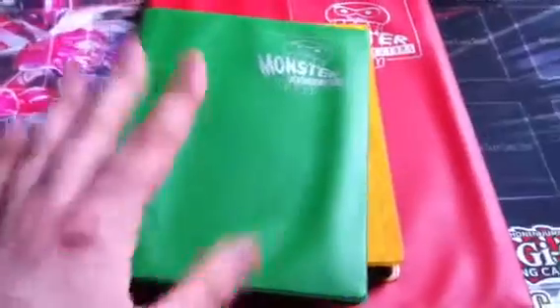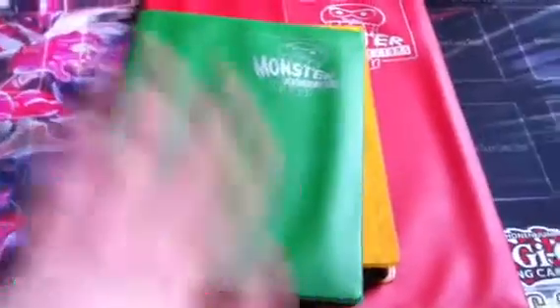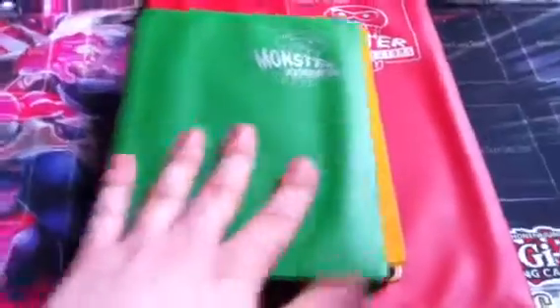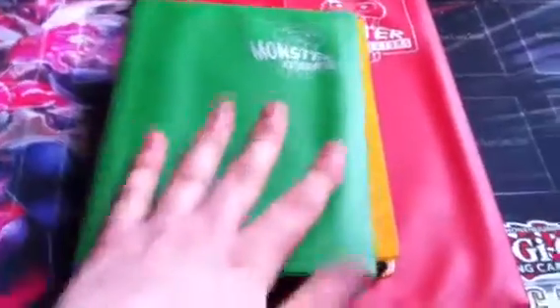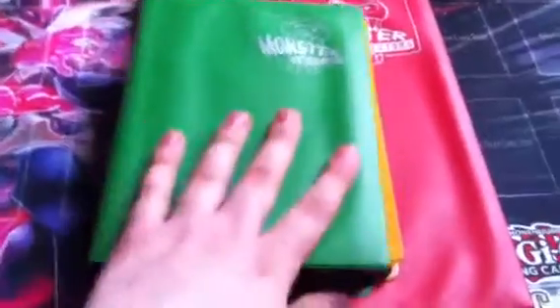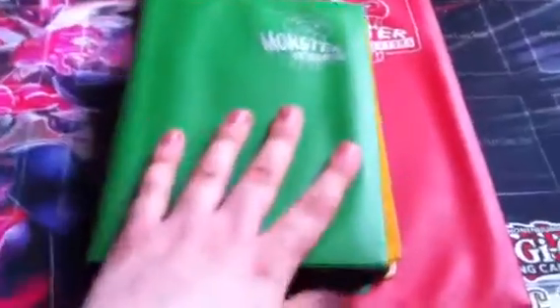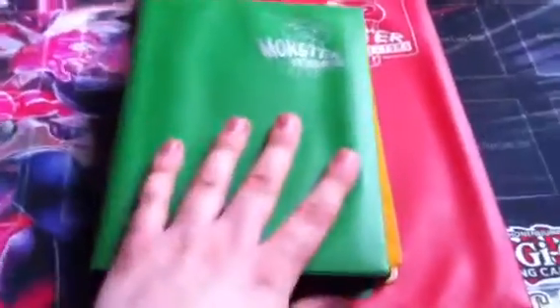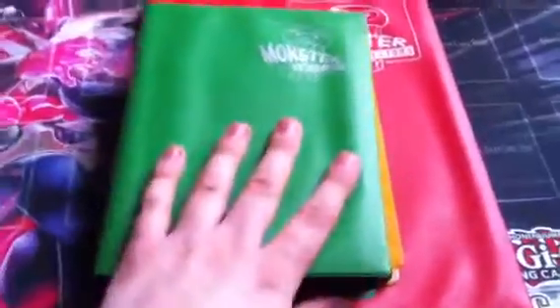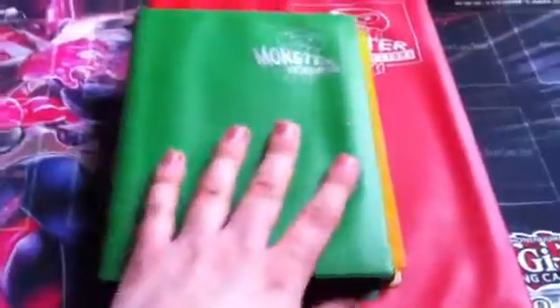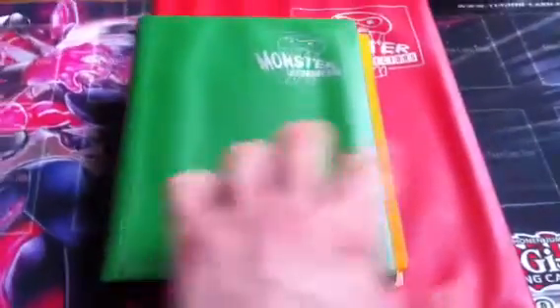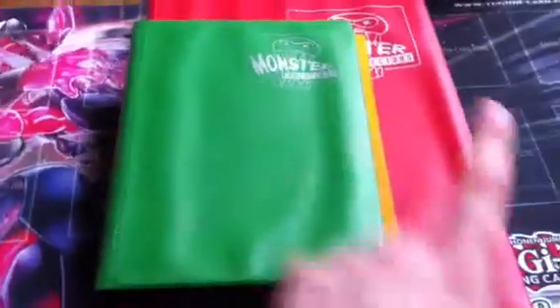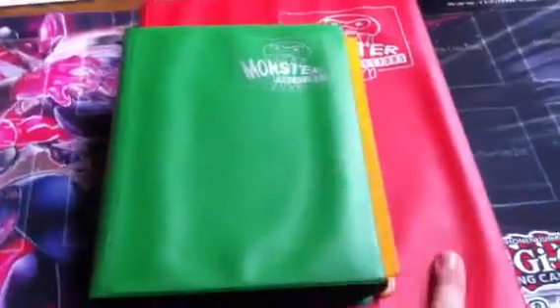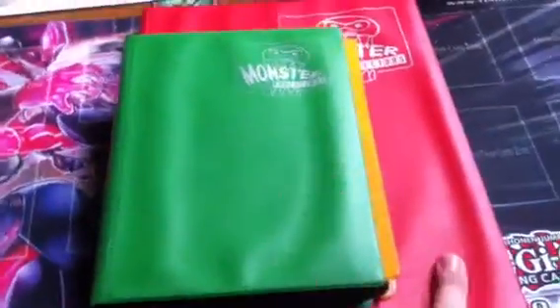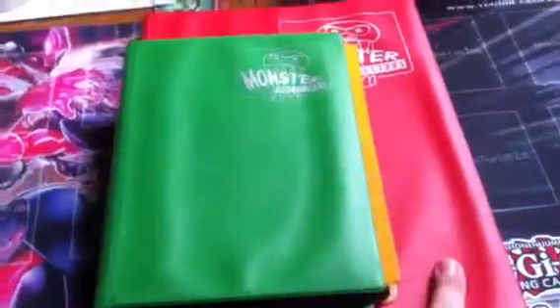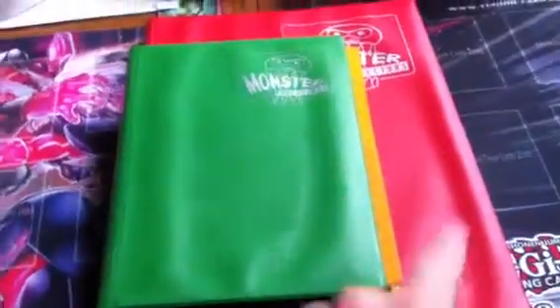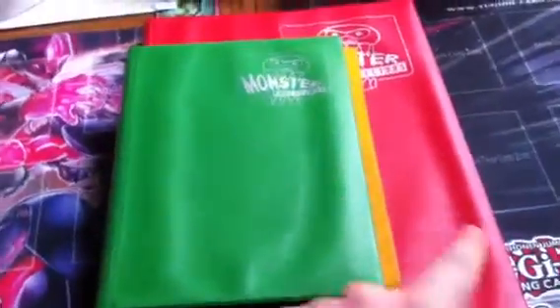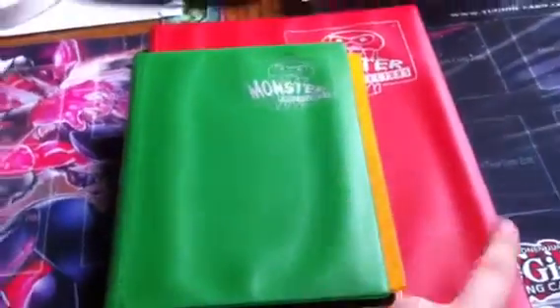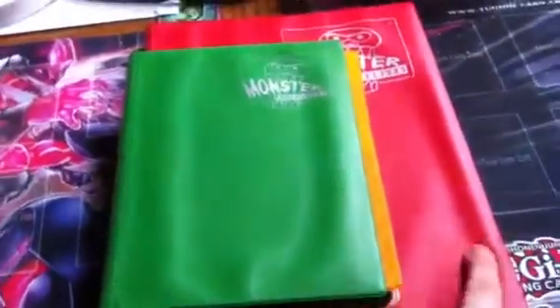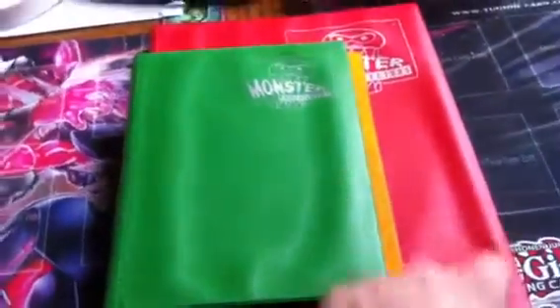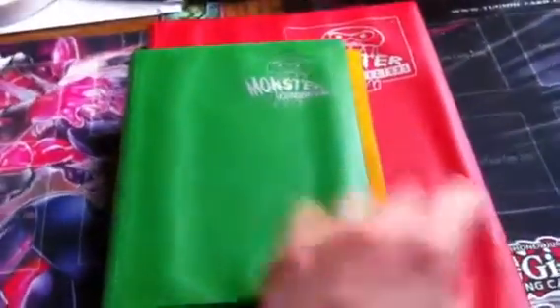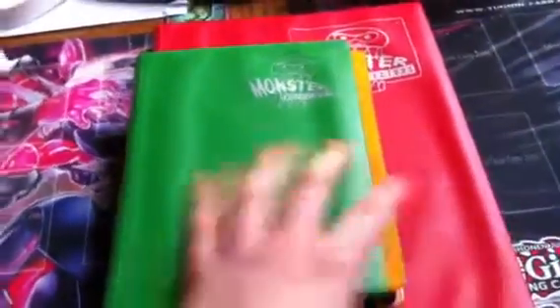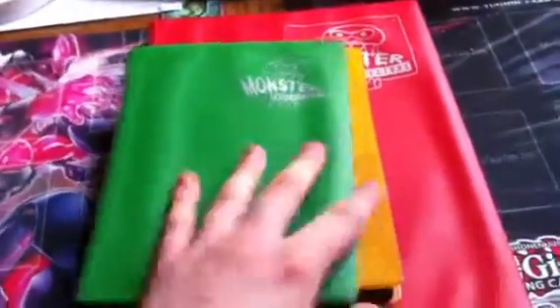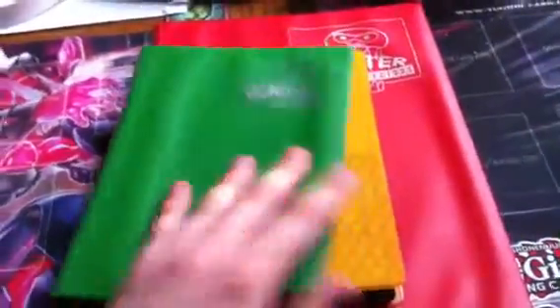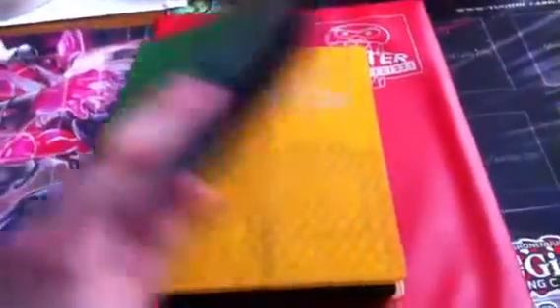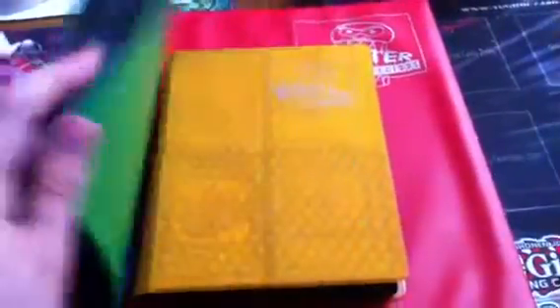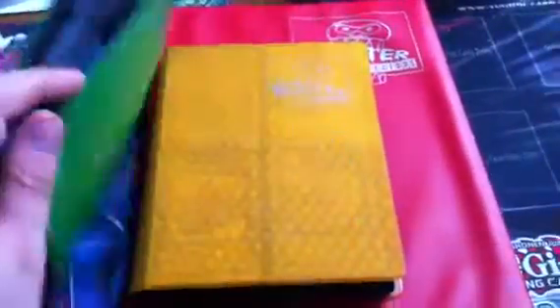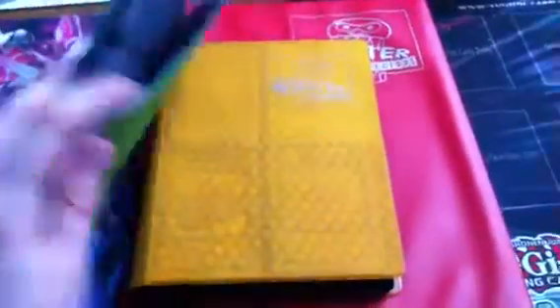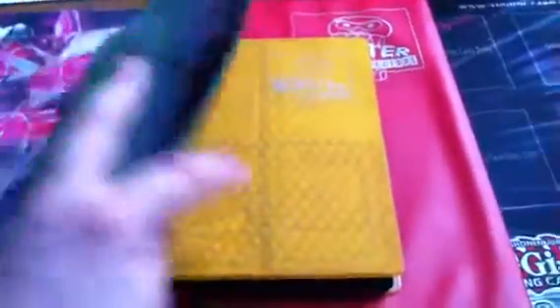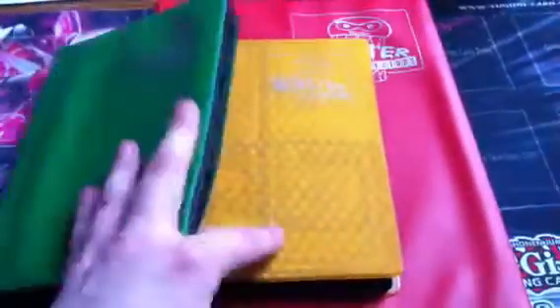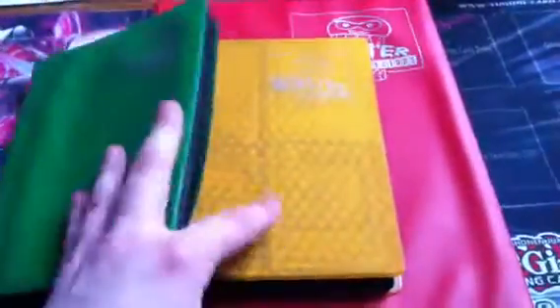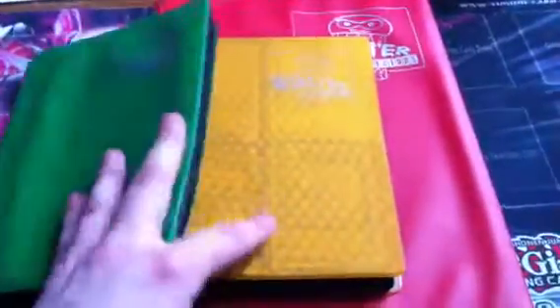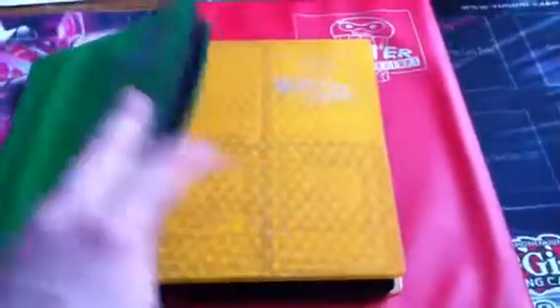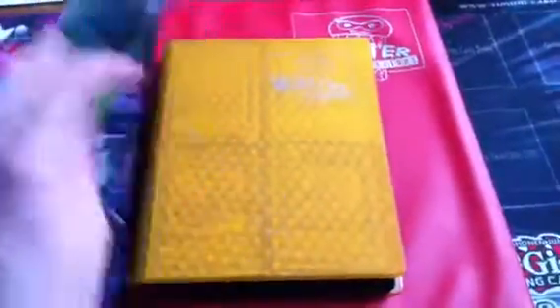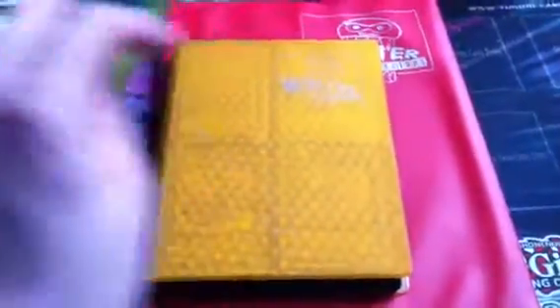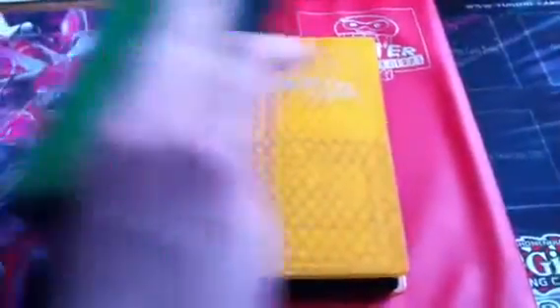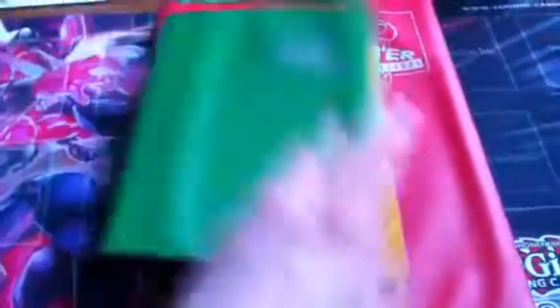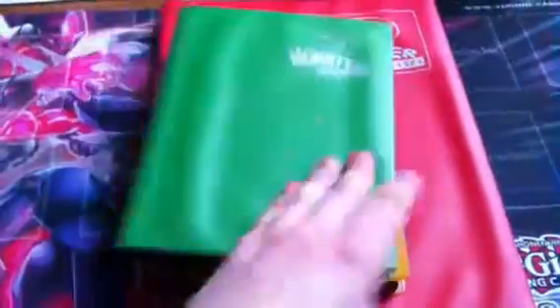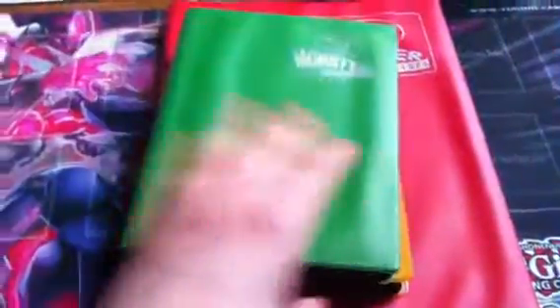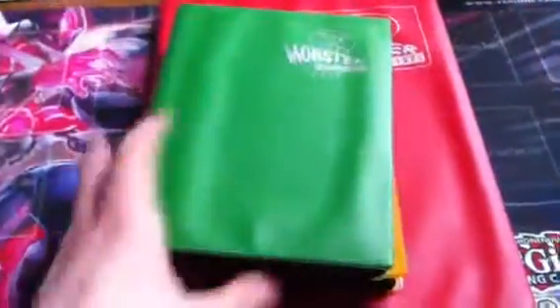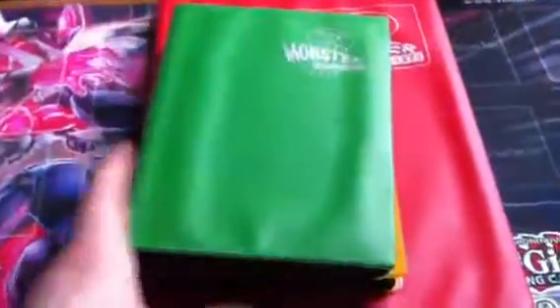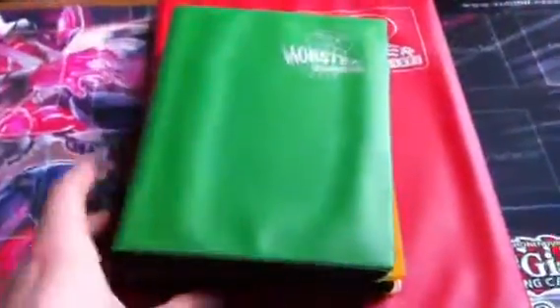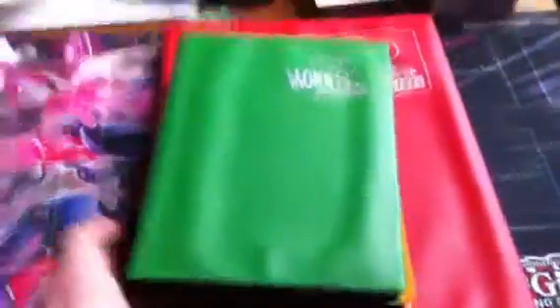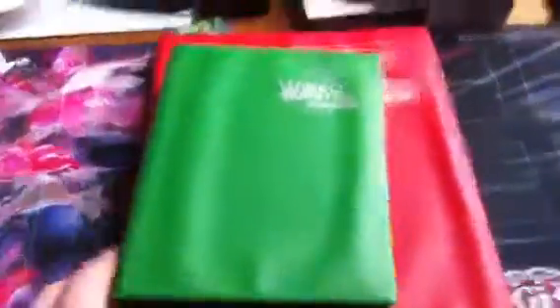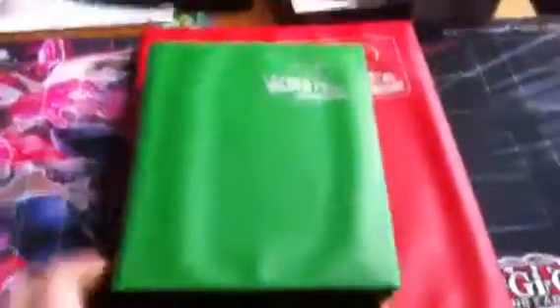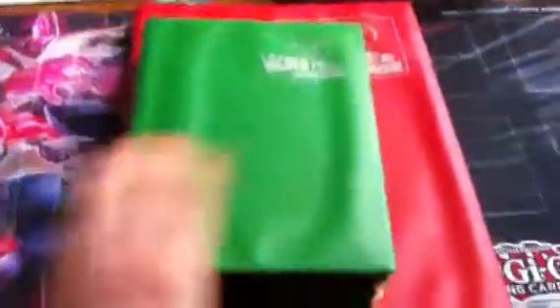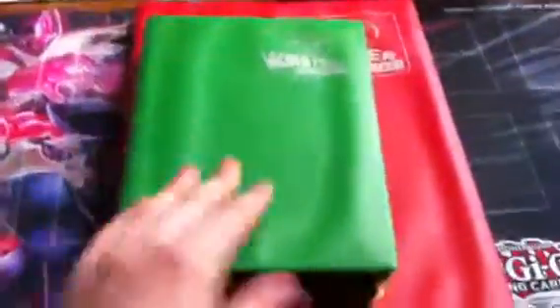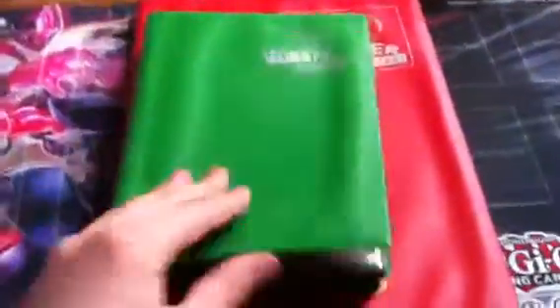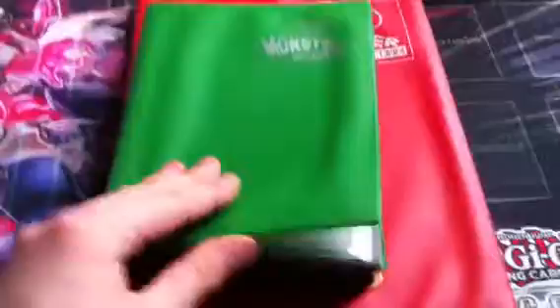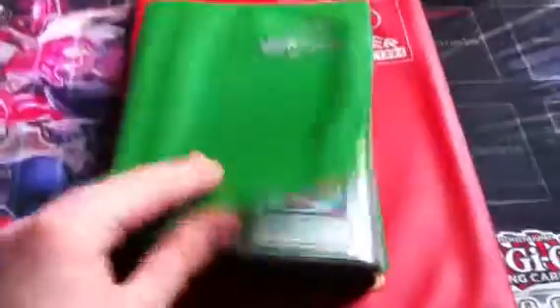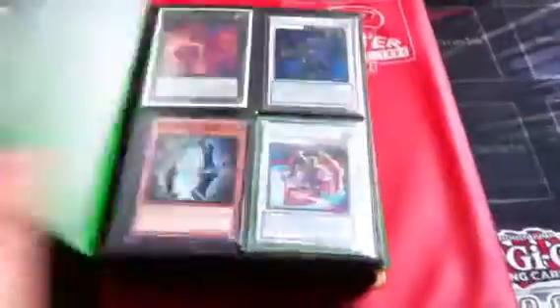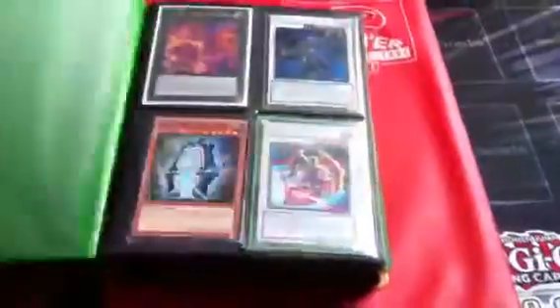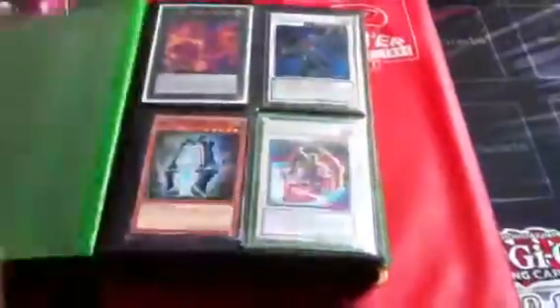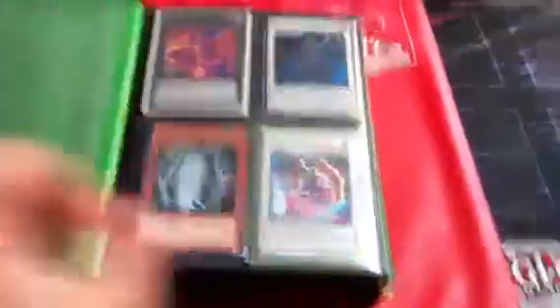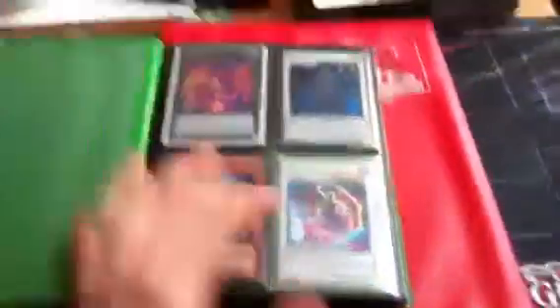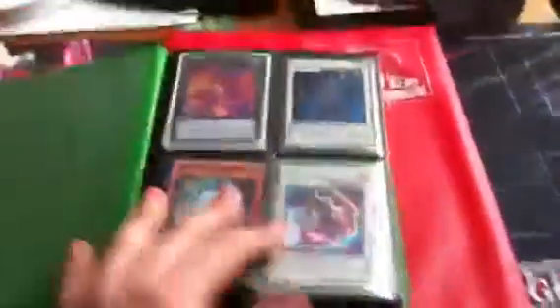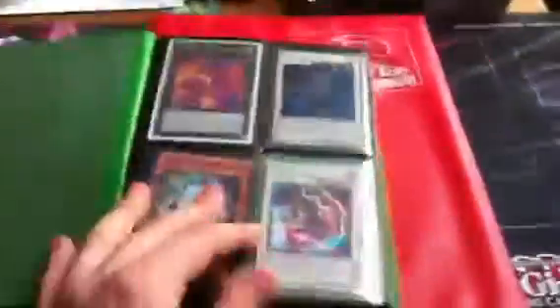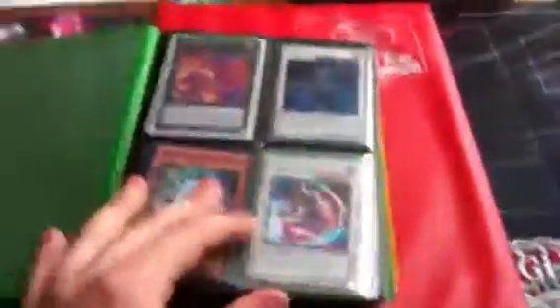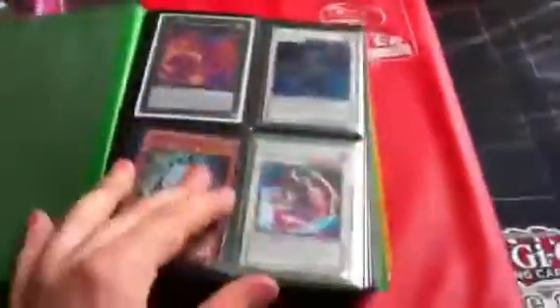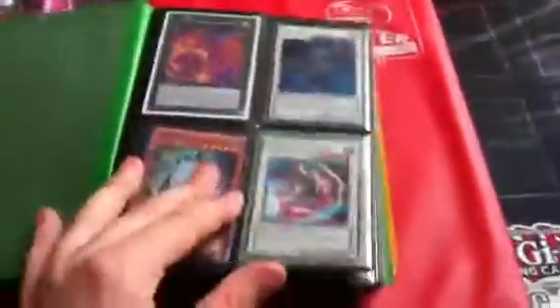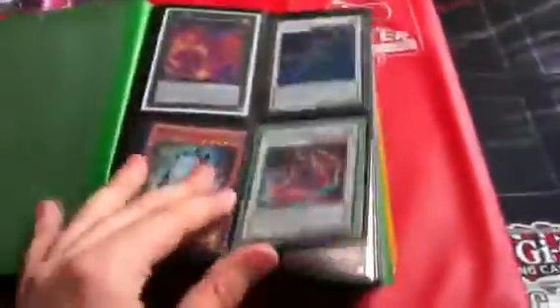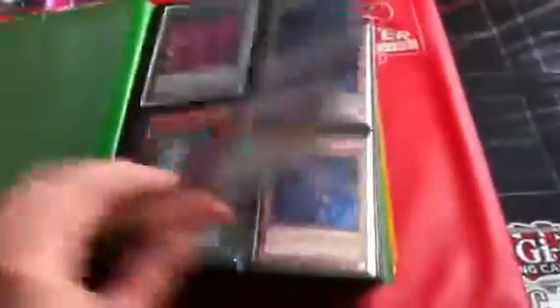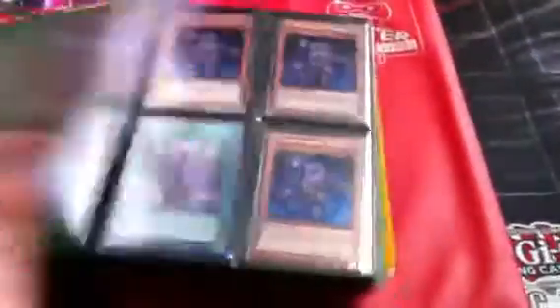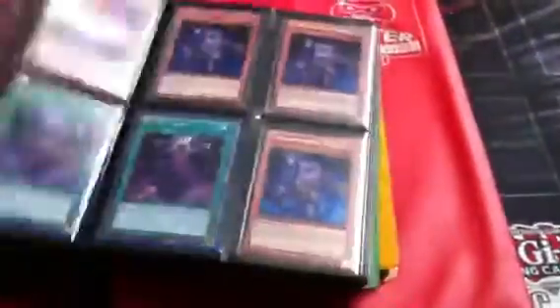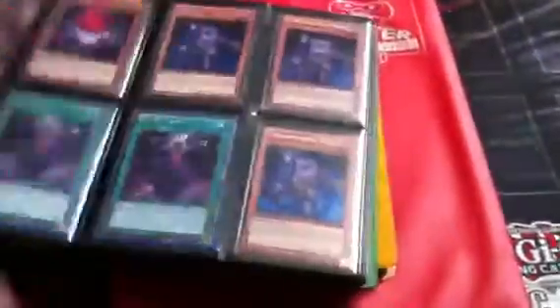We're going to go through his binder first. The red one has cheaper stuff, and my yellow one has the better stuff. So let's get through his binder.